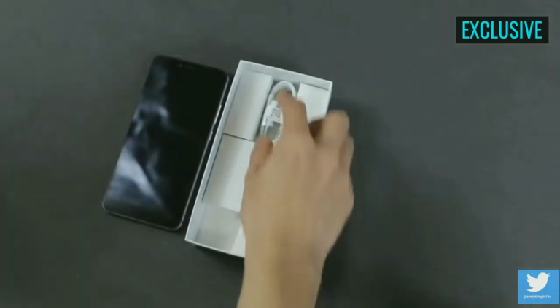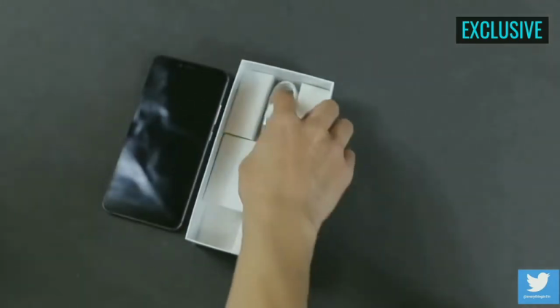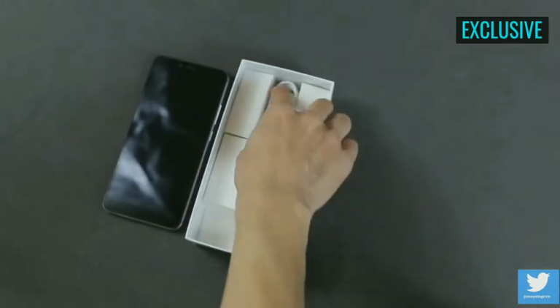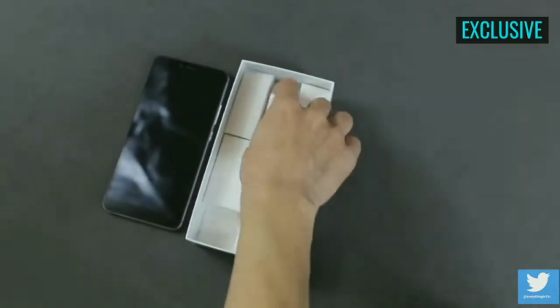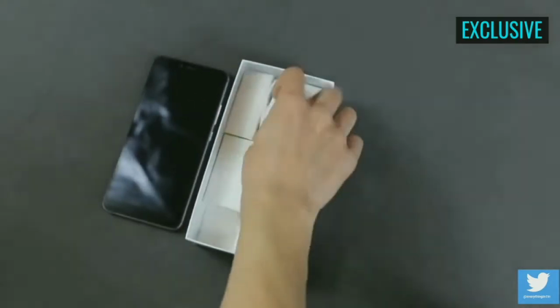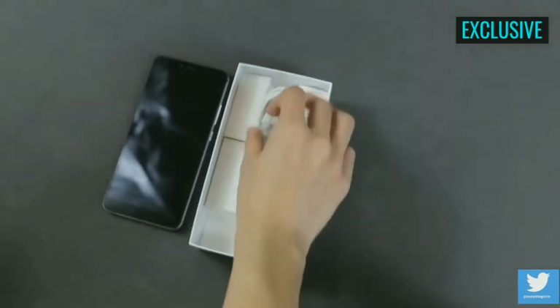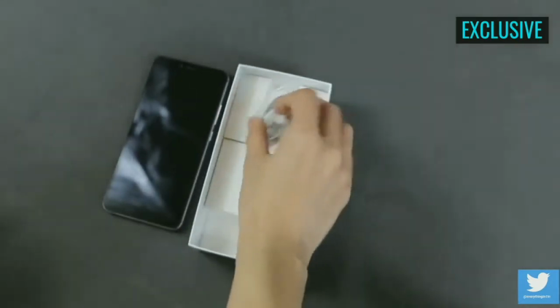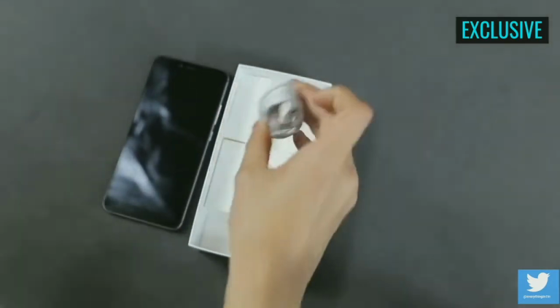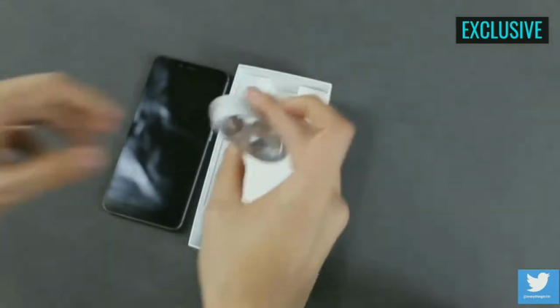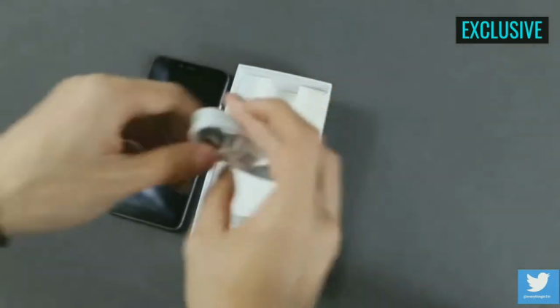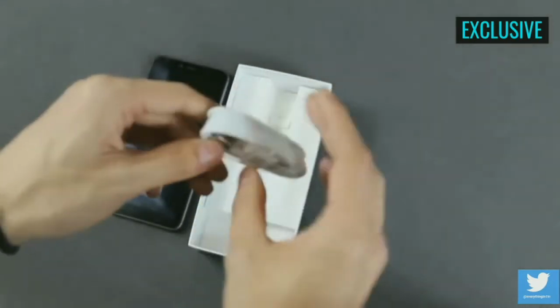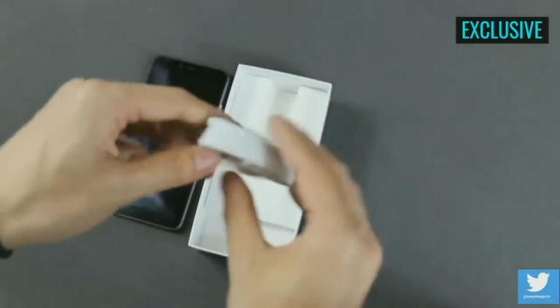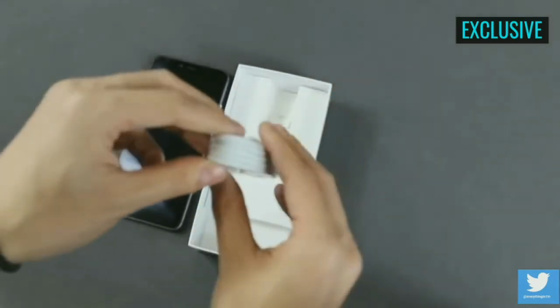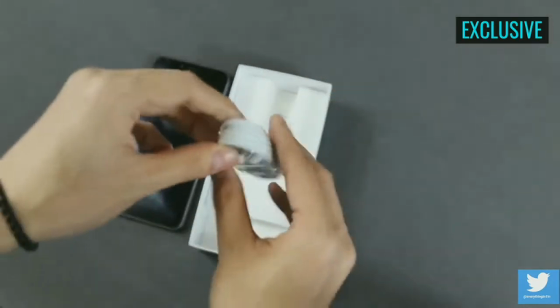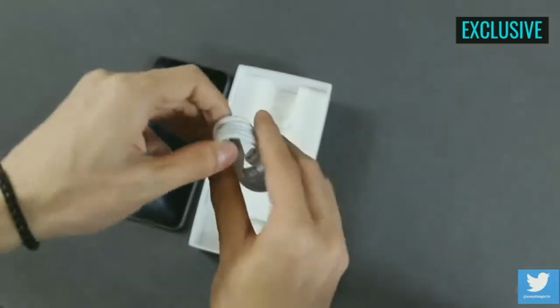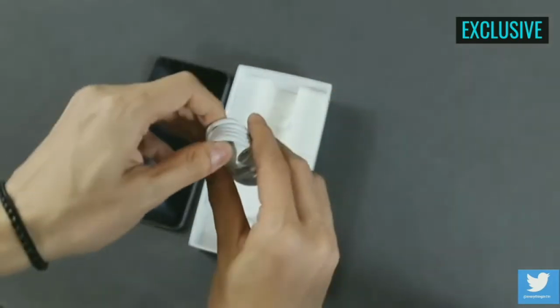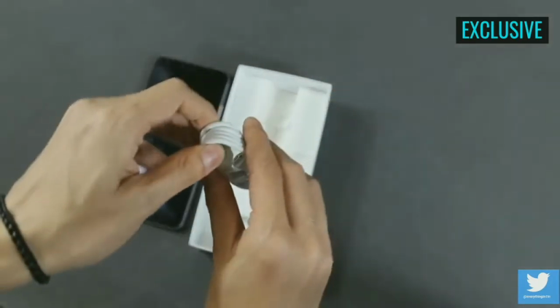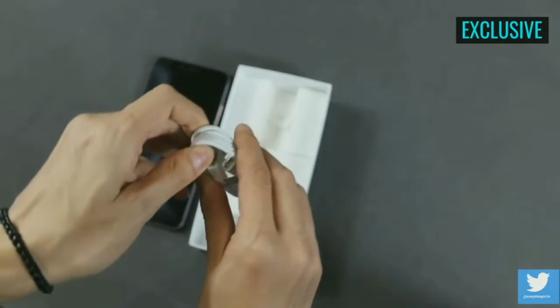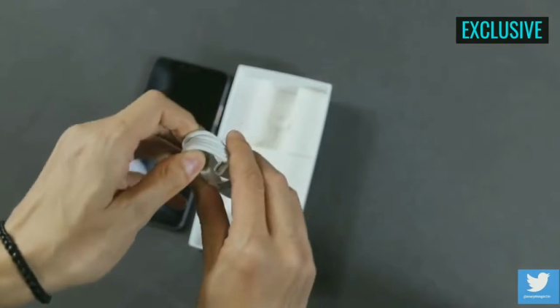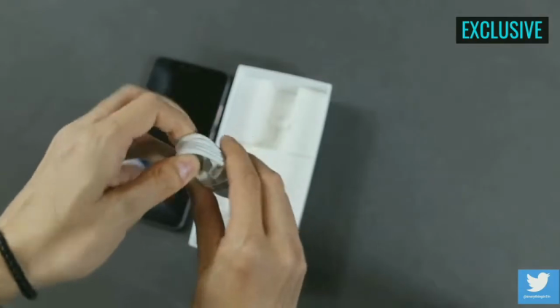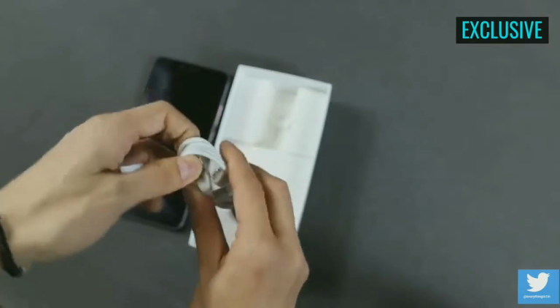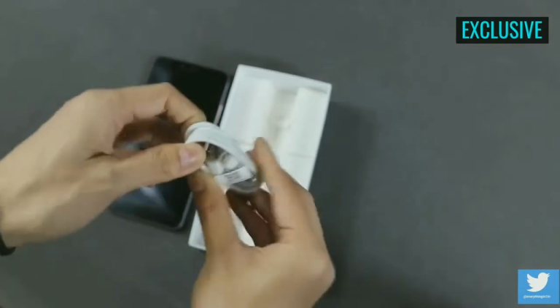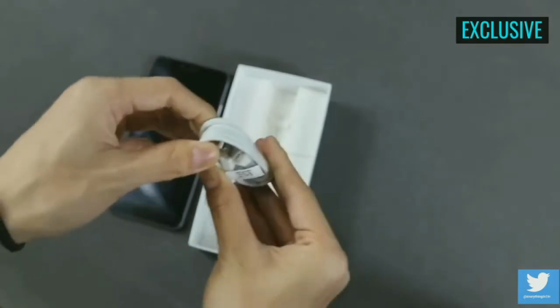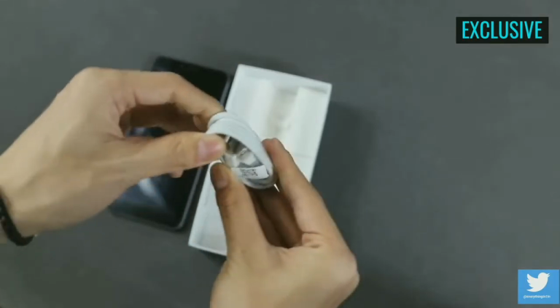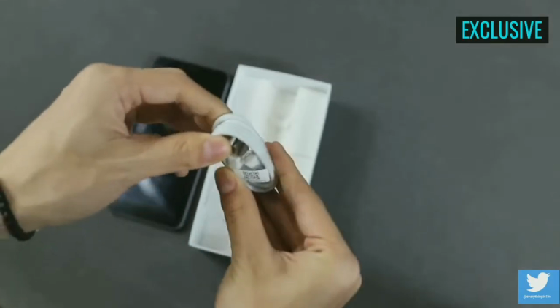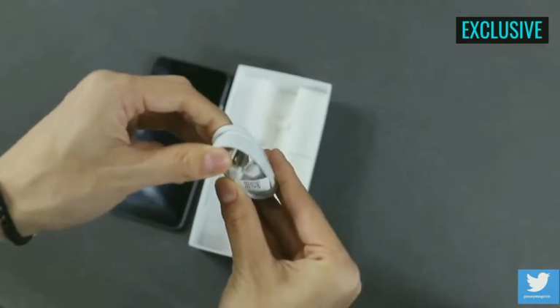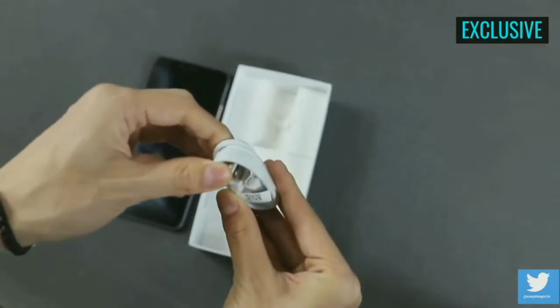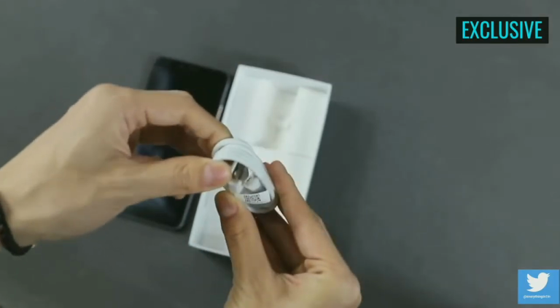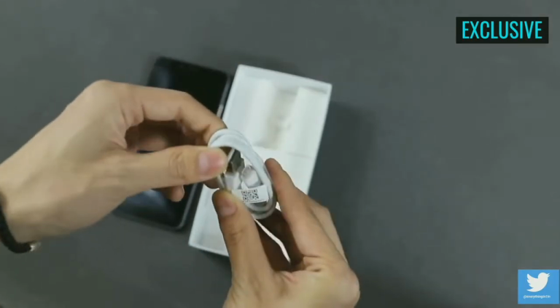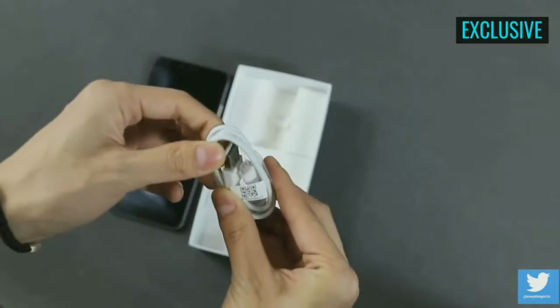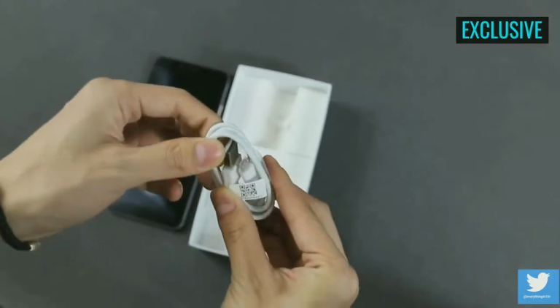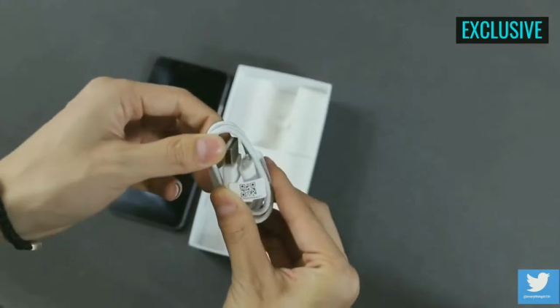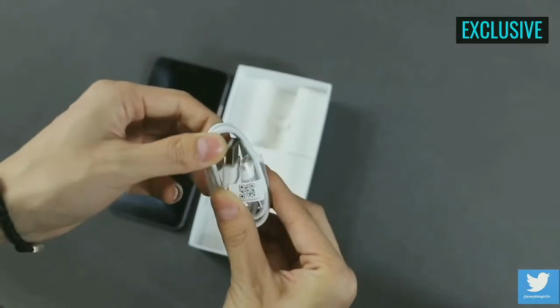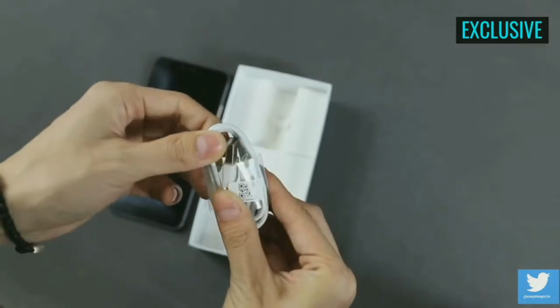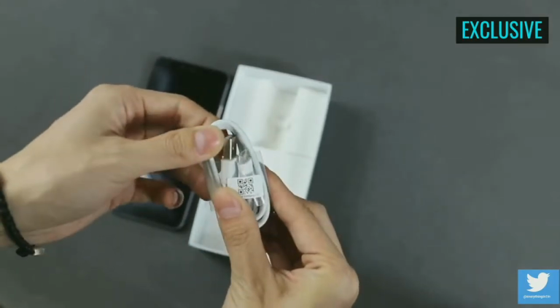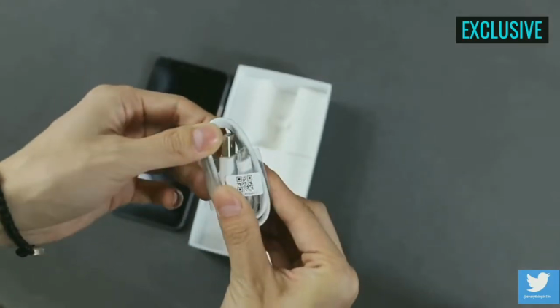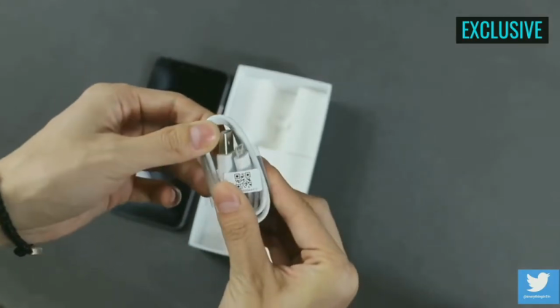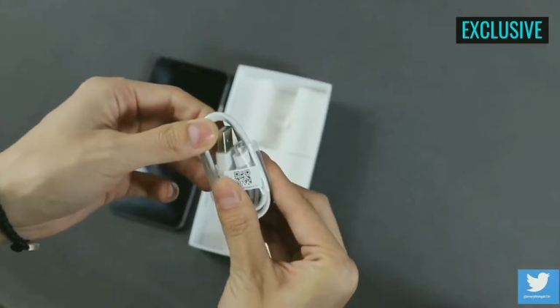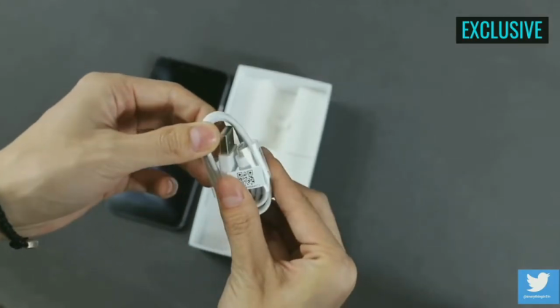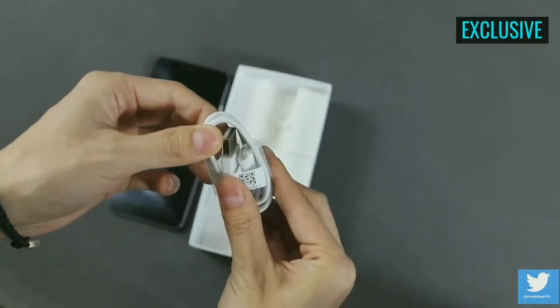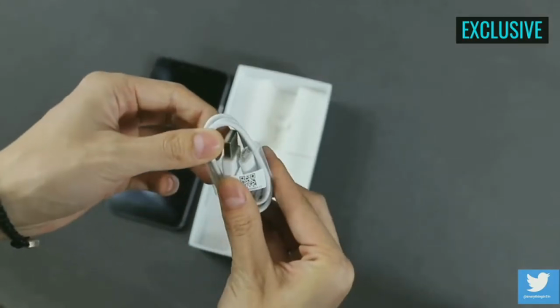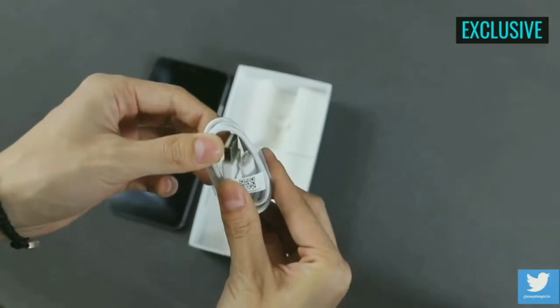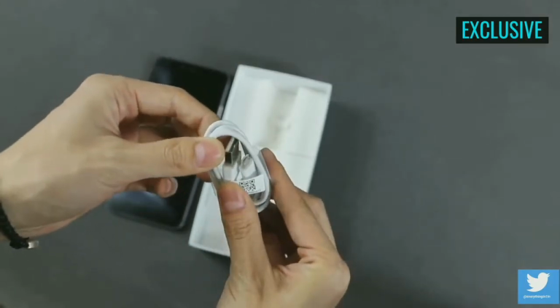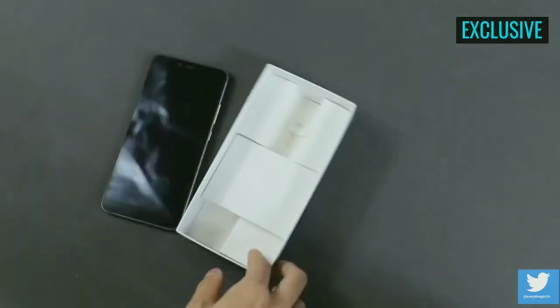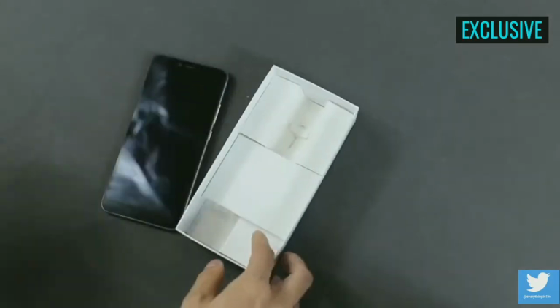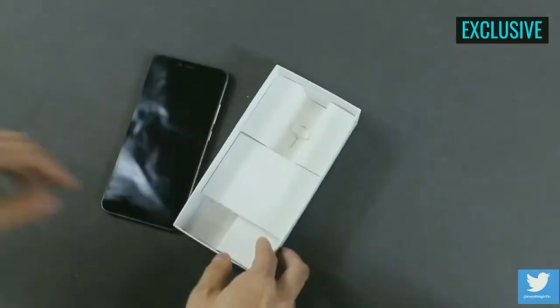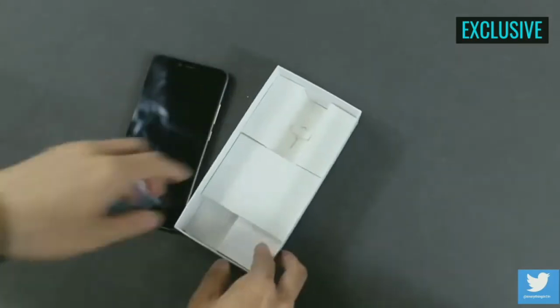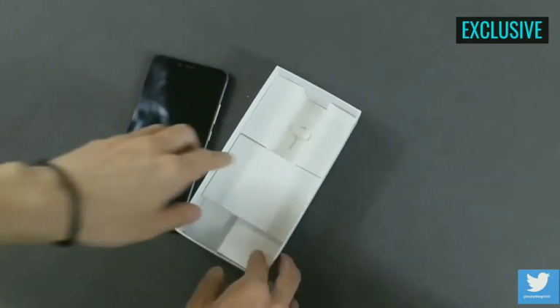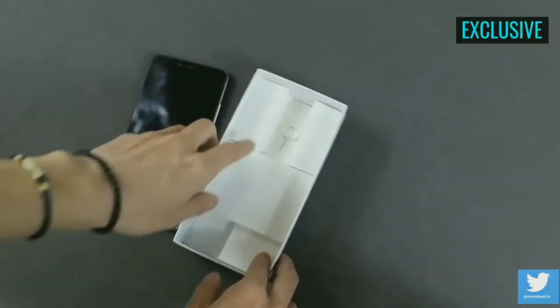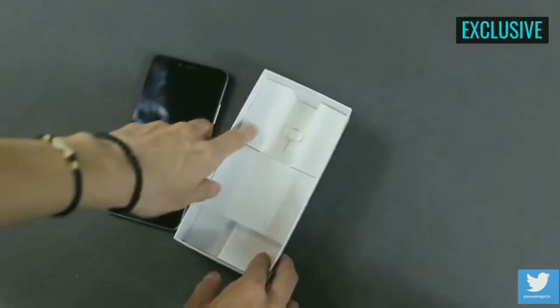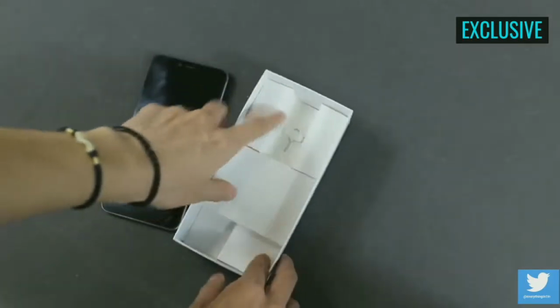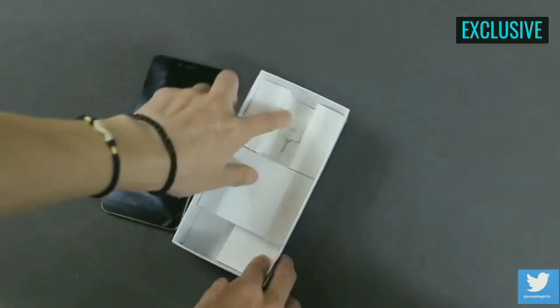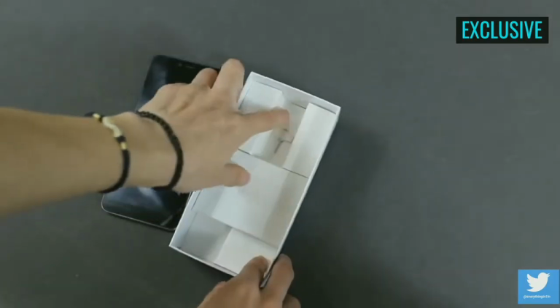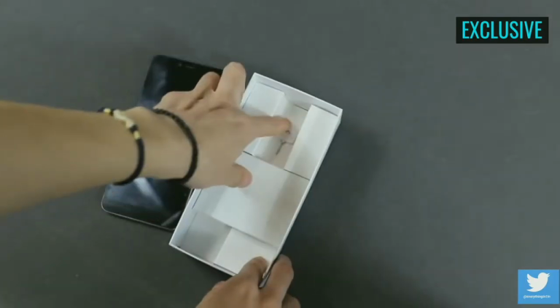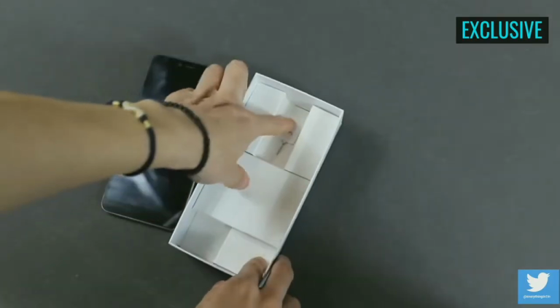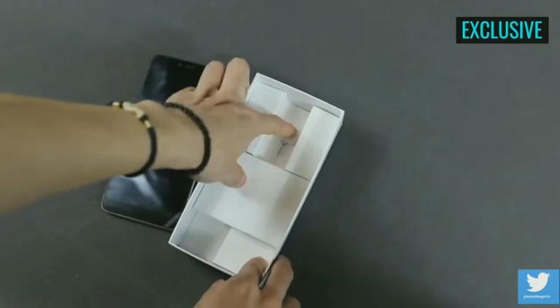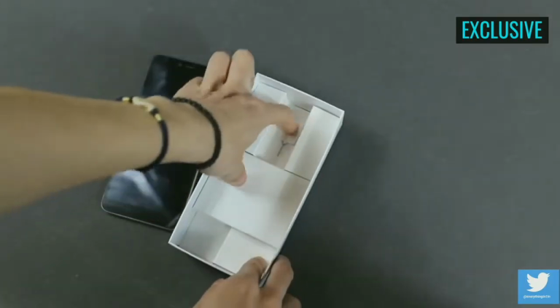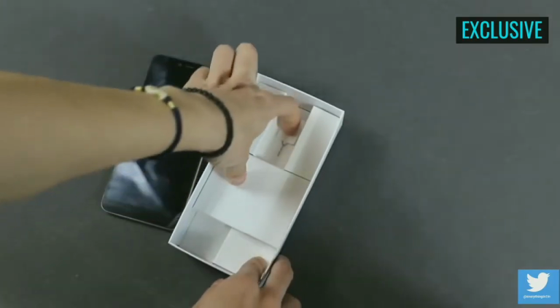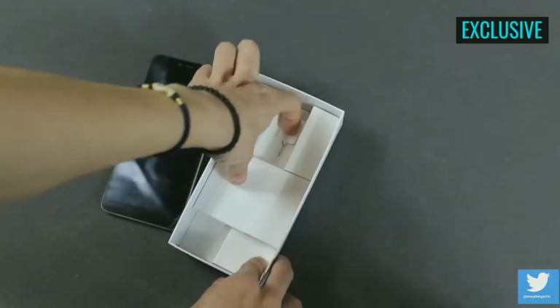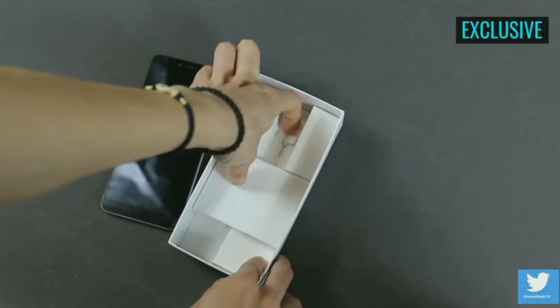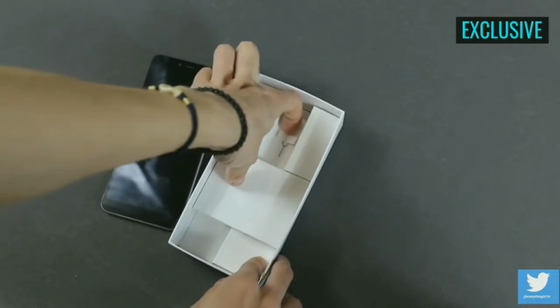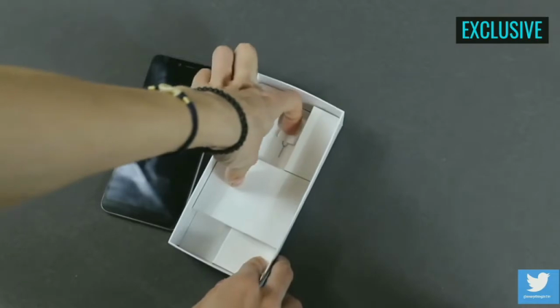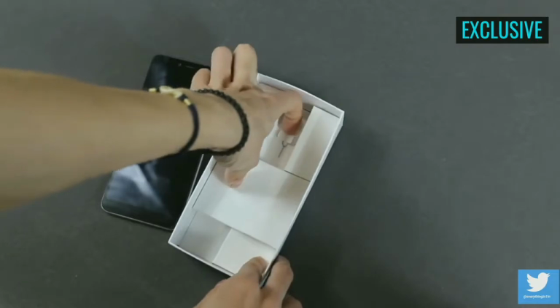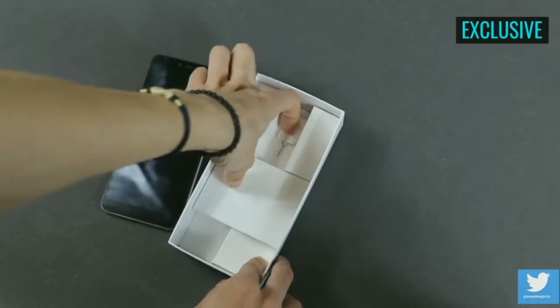Unfortunately, the smartphone comes with a micro USB cable in 2018 — disappointing. Anyways, that's all for a quick unboxing; let's move towards the smartphone itself.